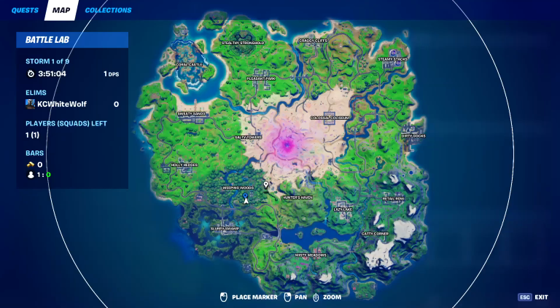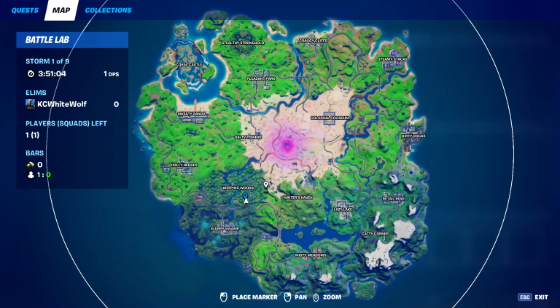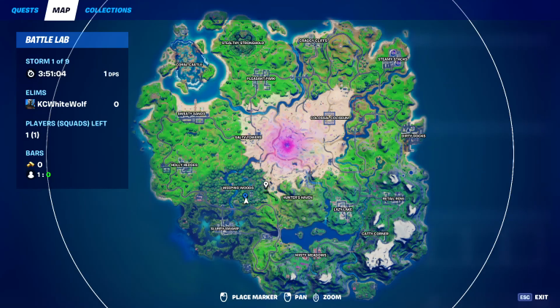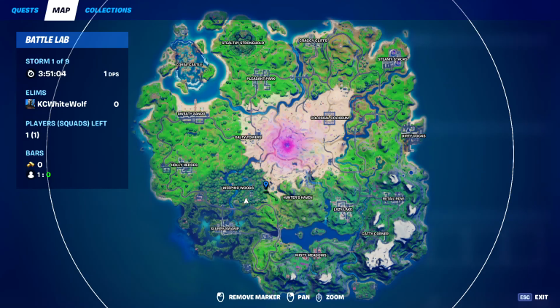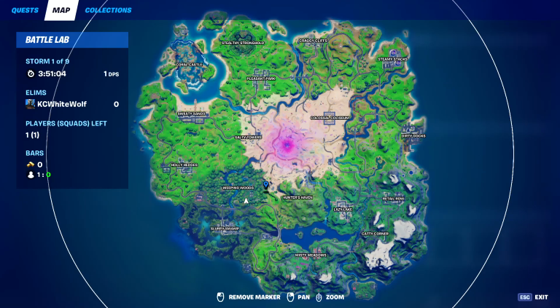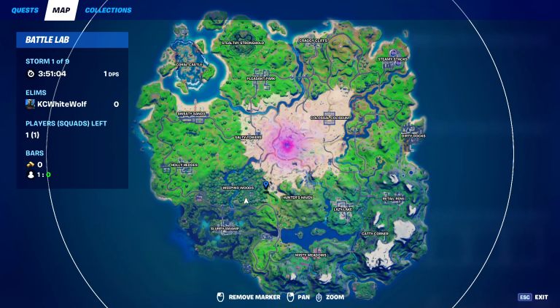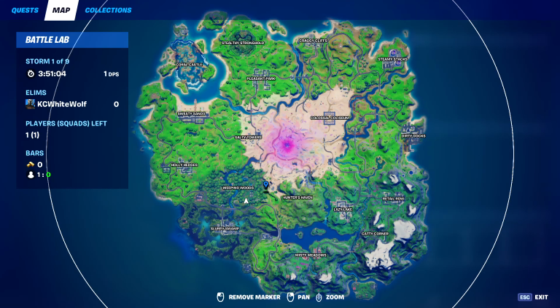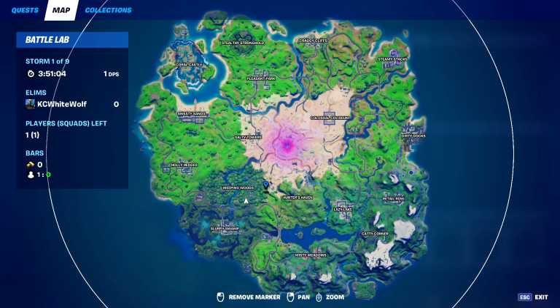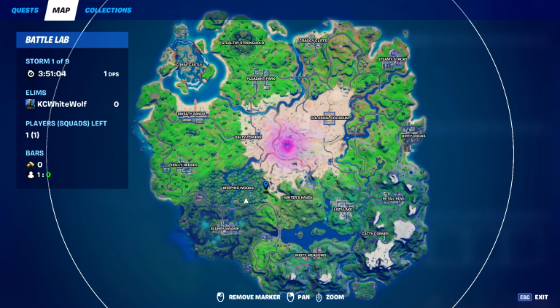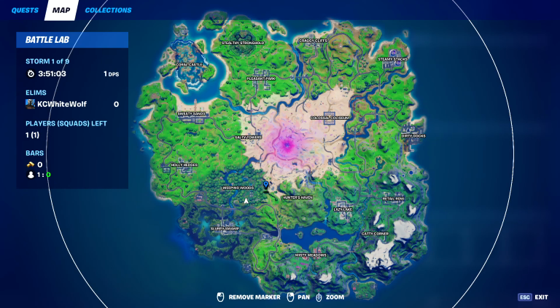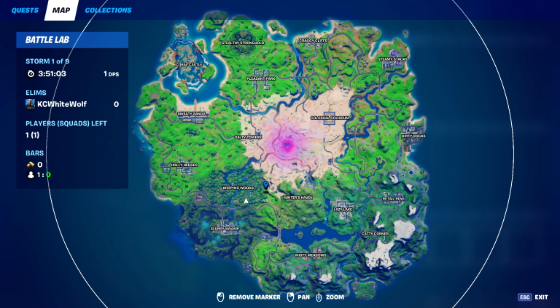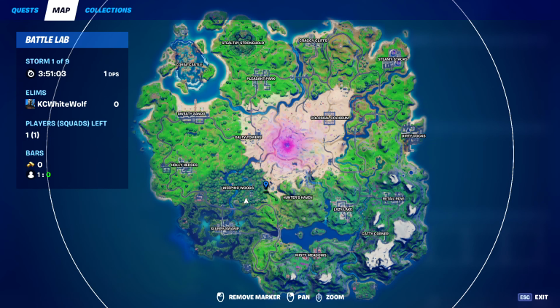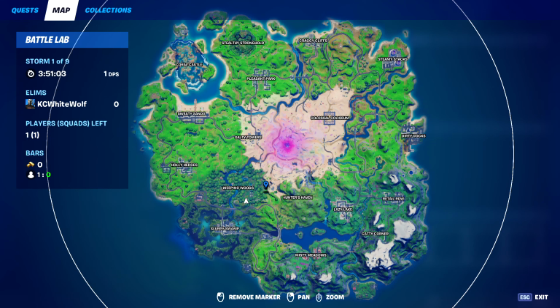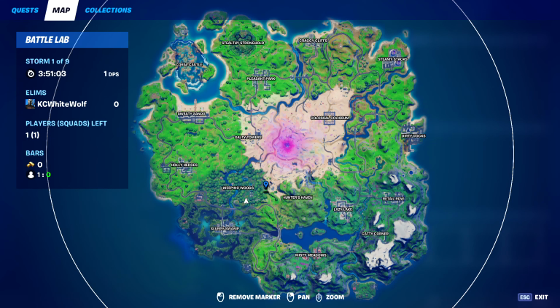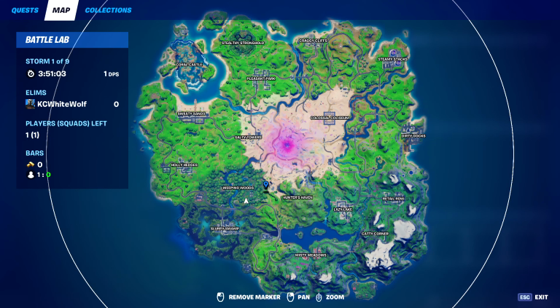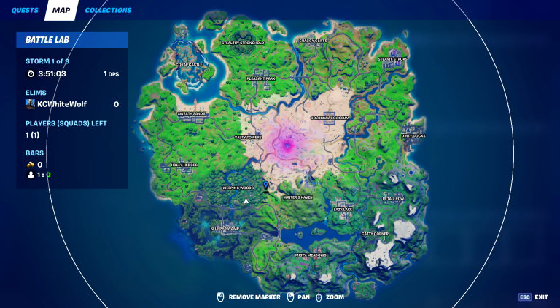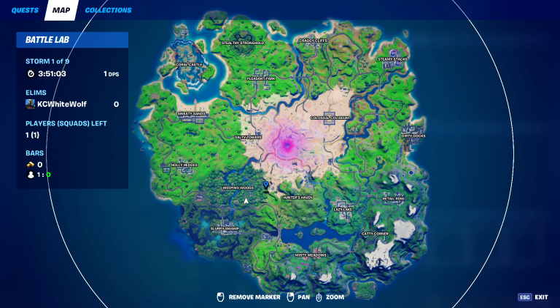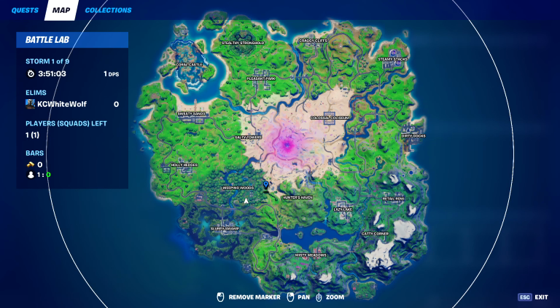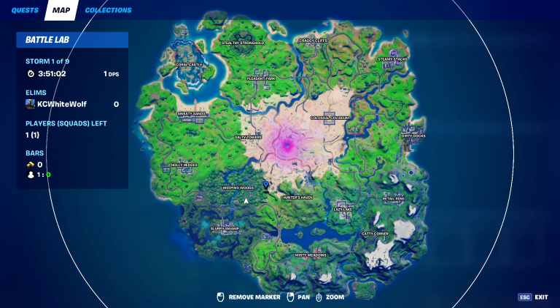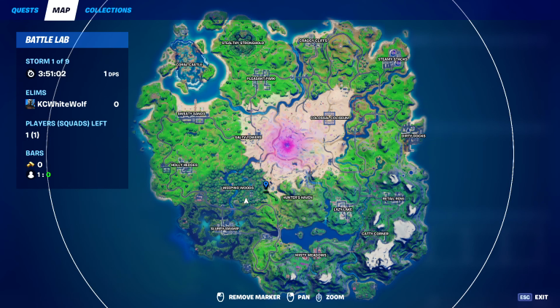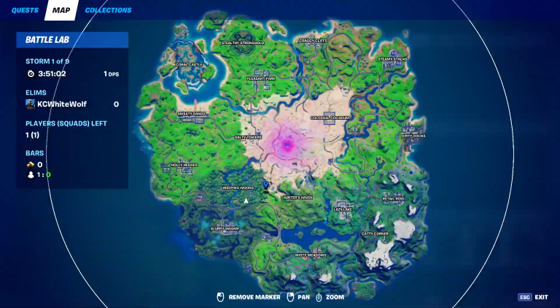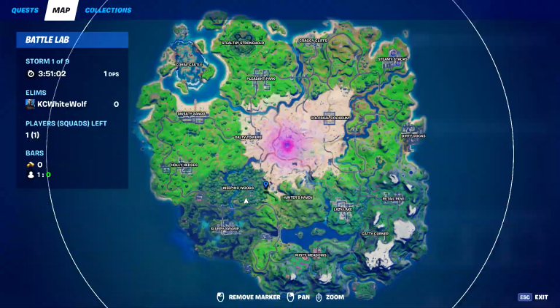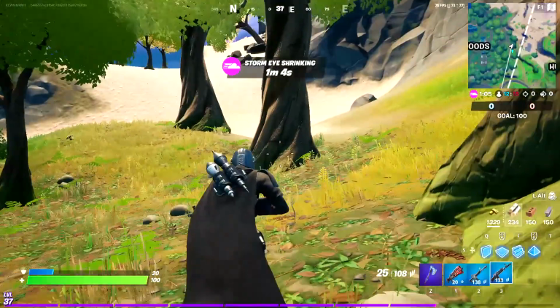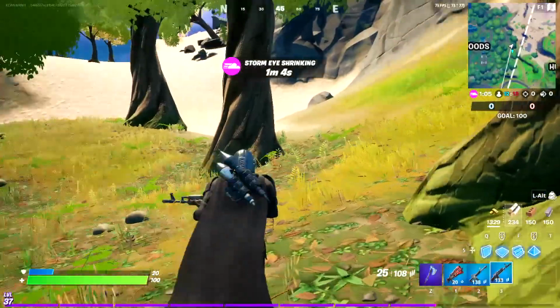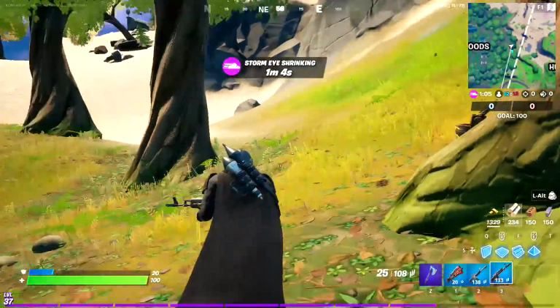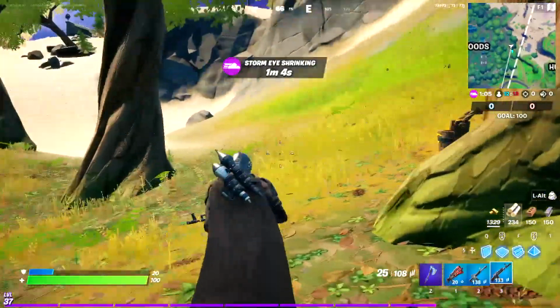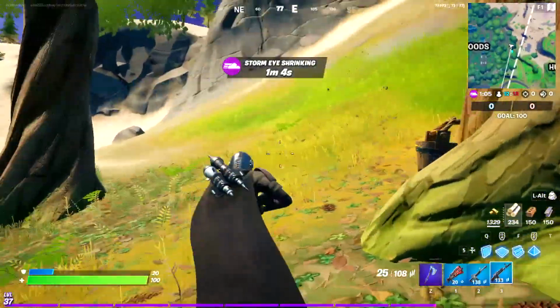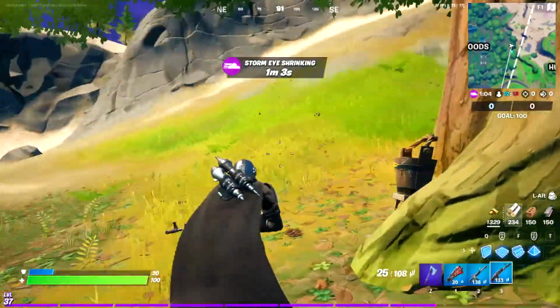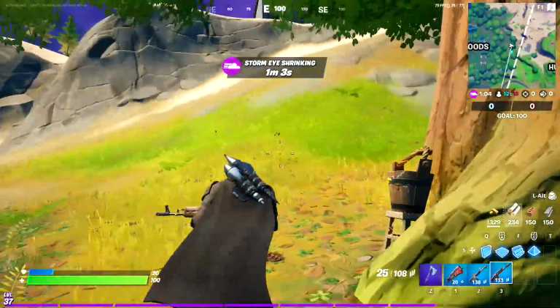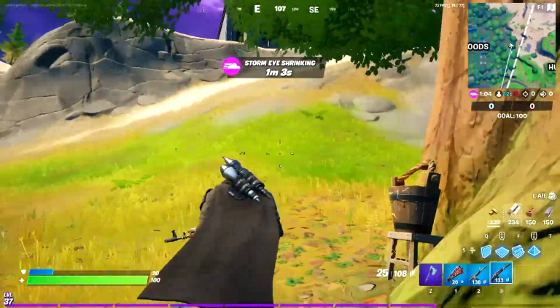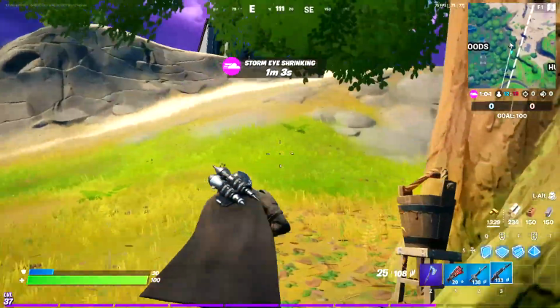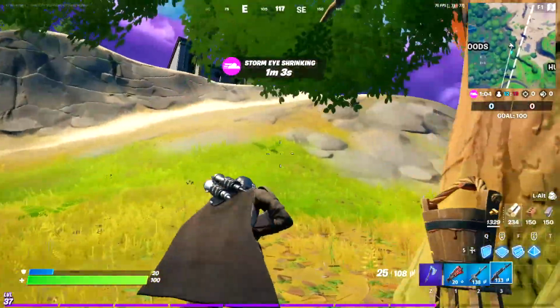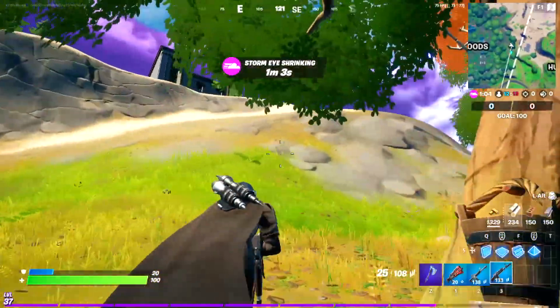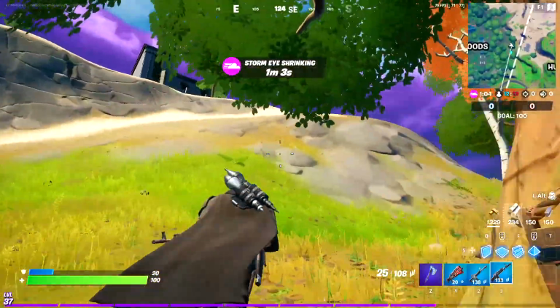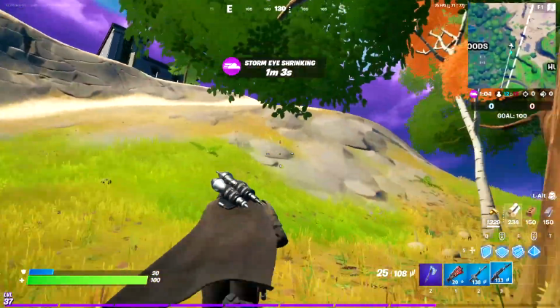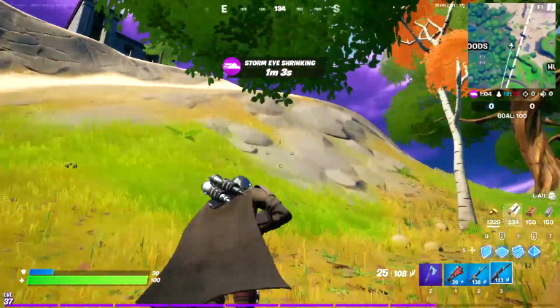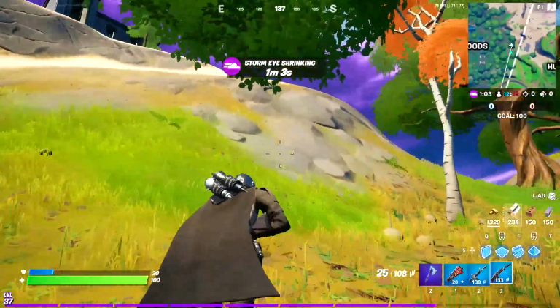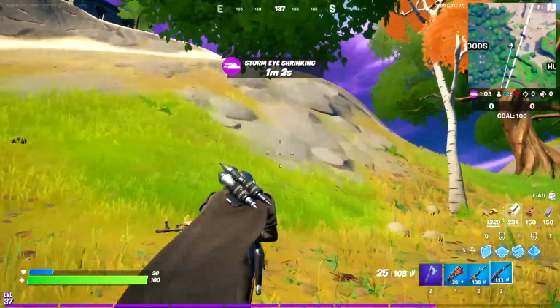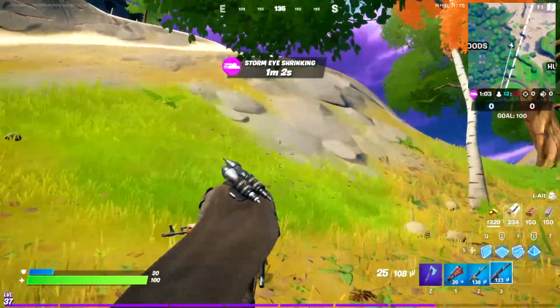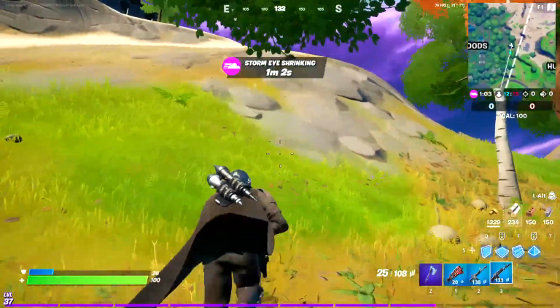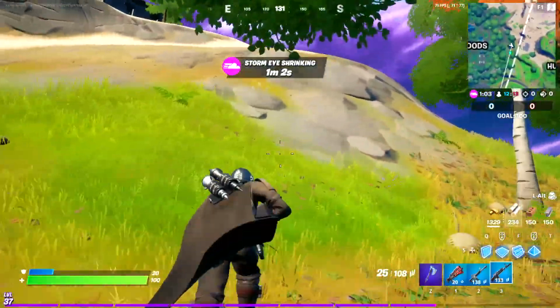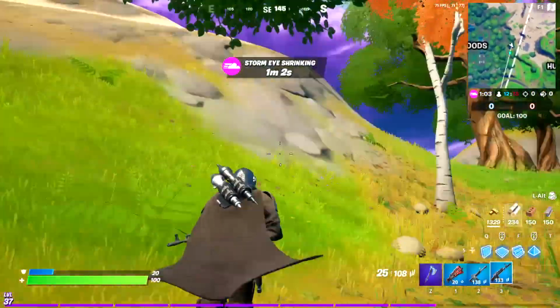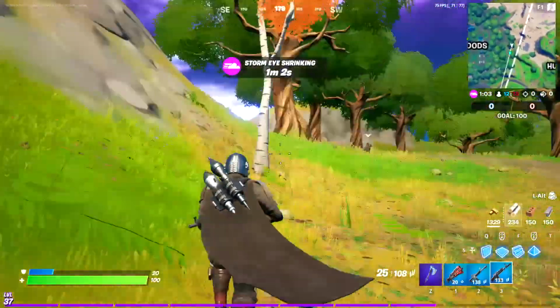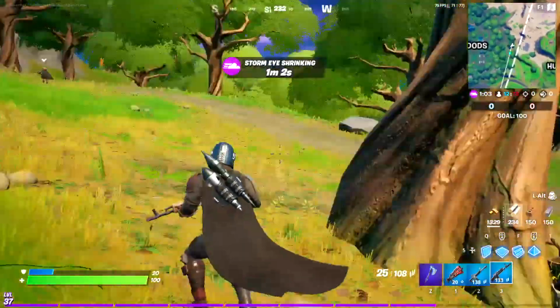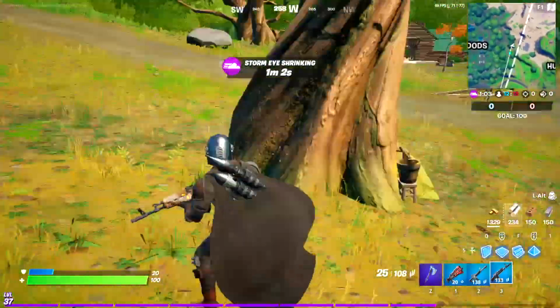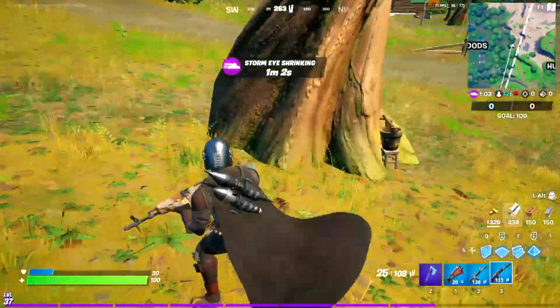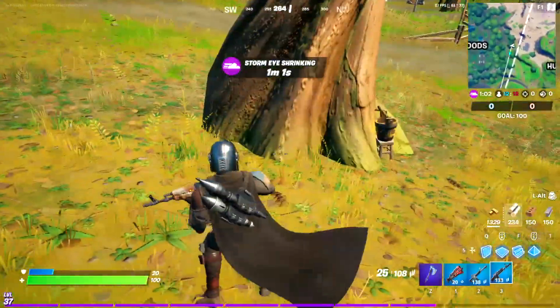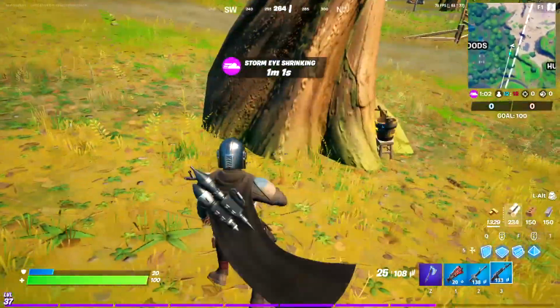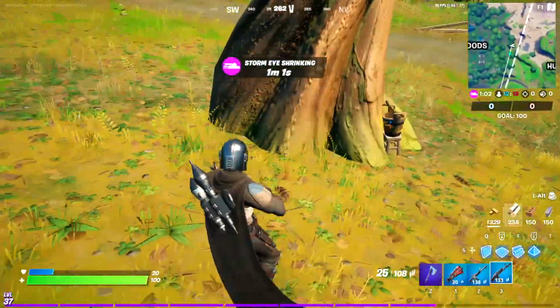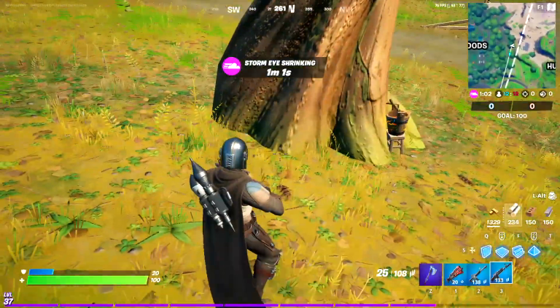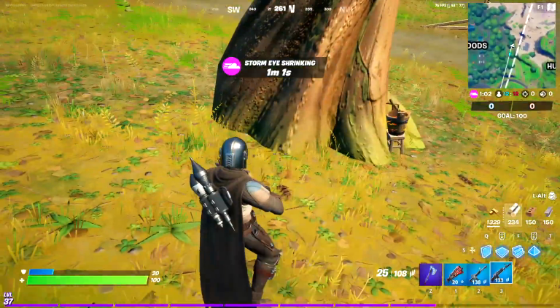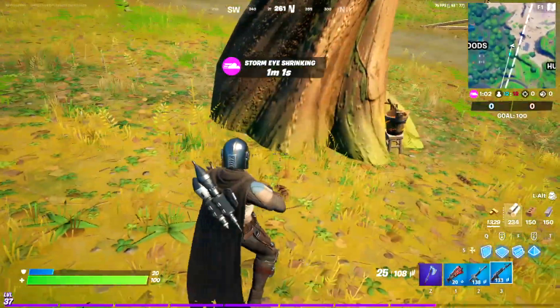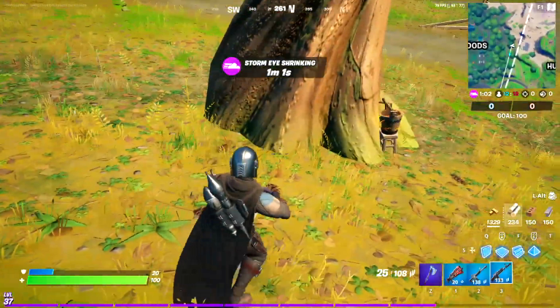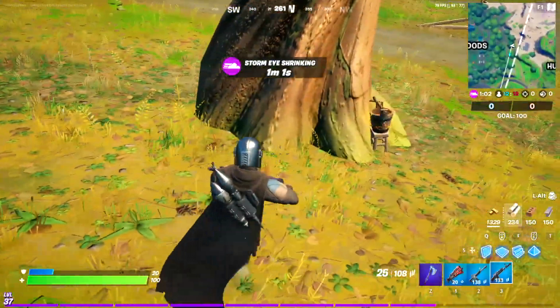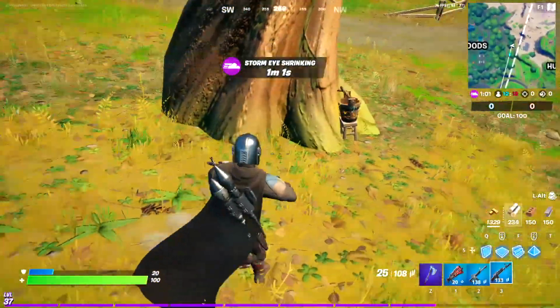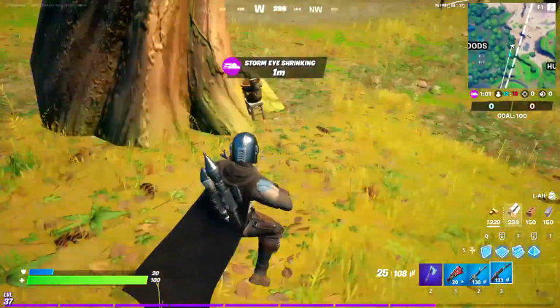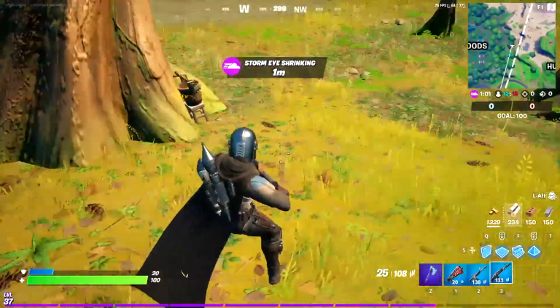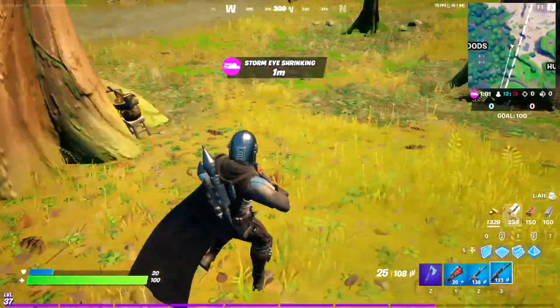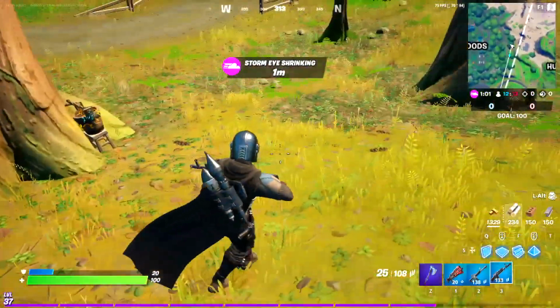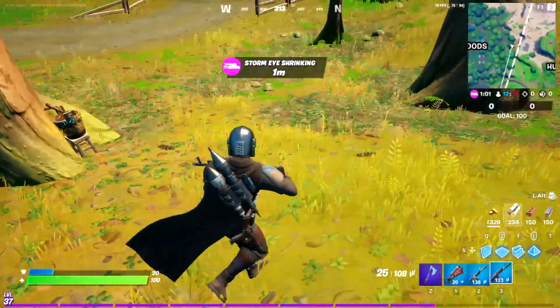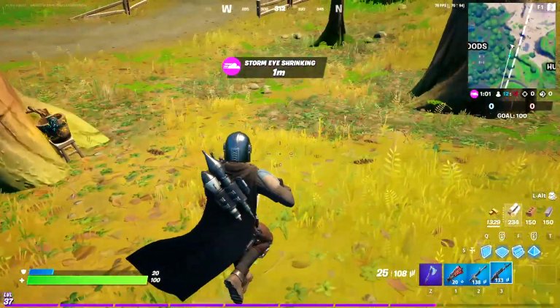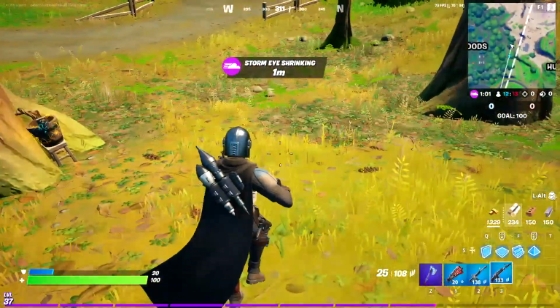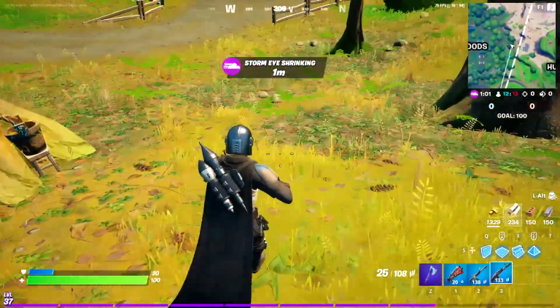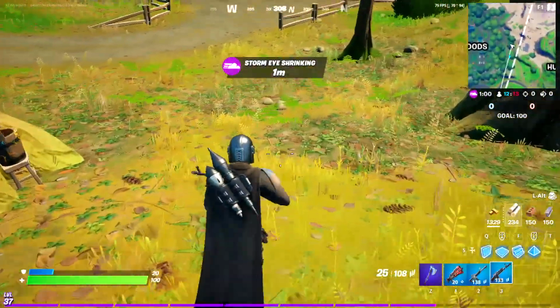The second one is right there, just down the hill from what I call the mini authority.